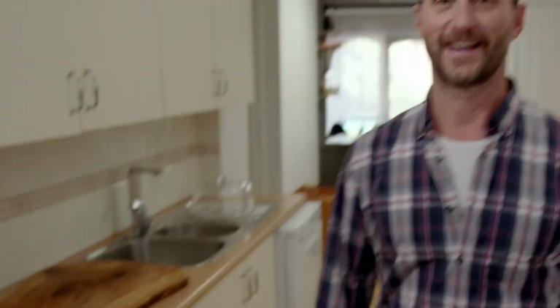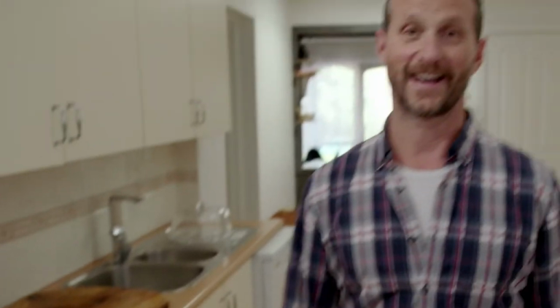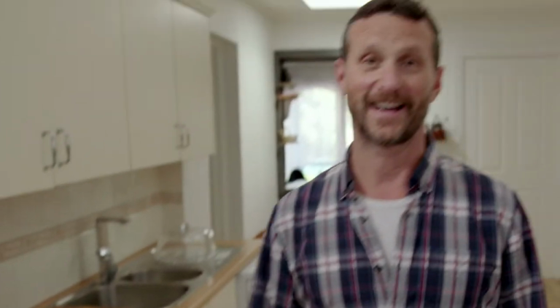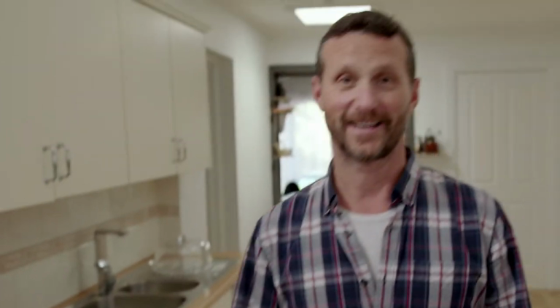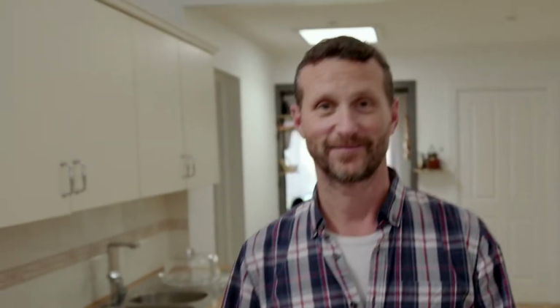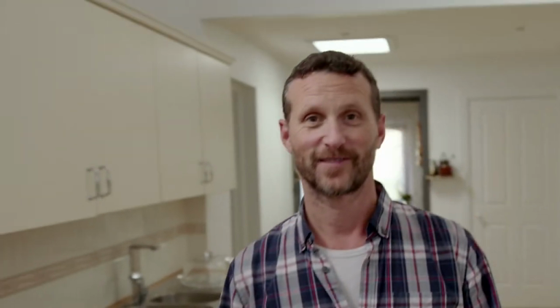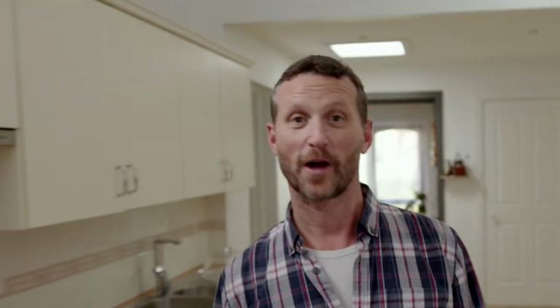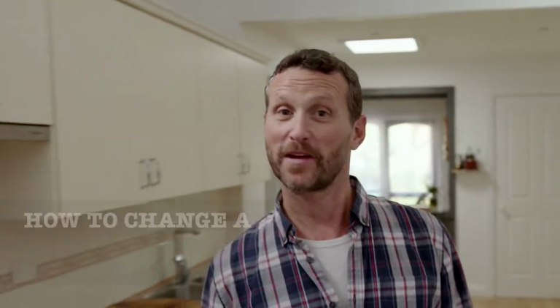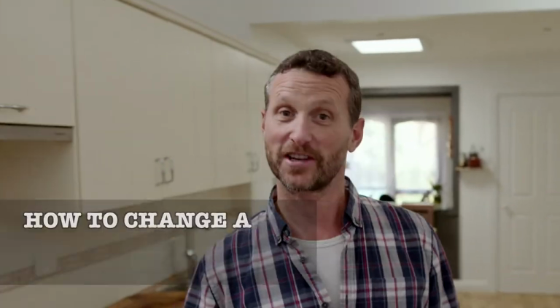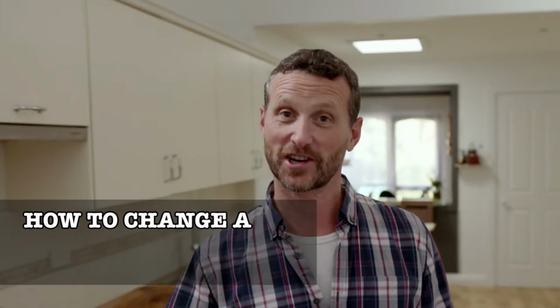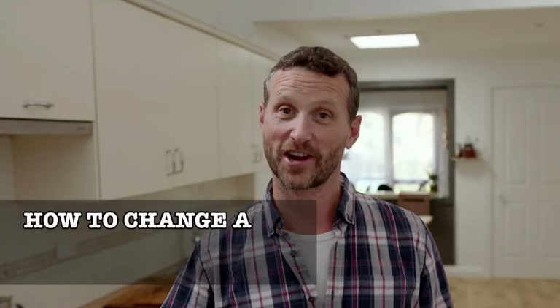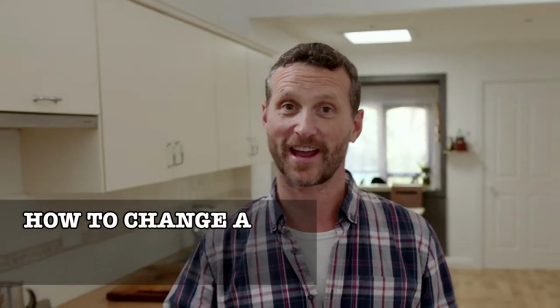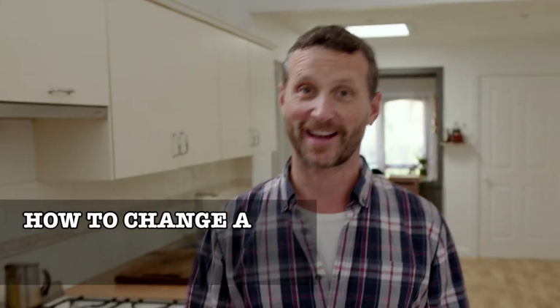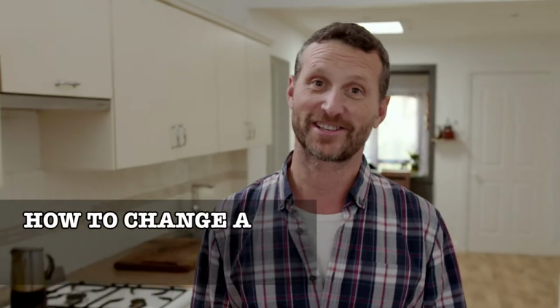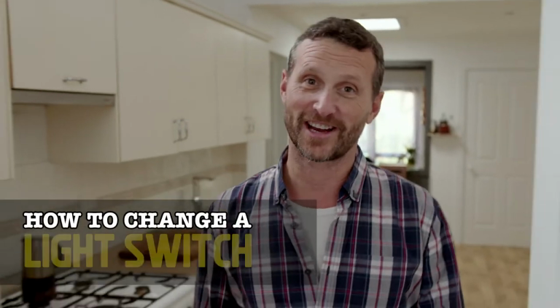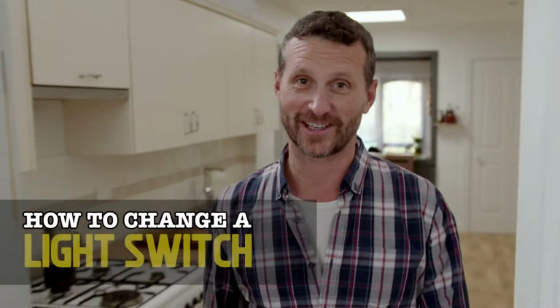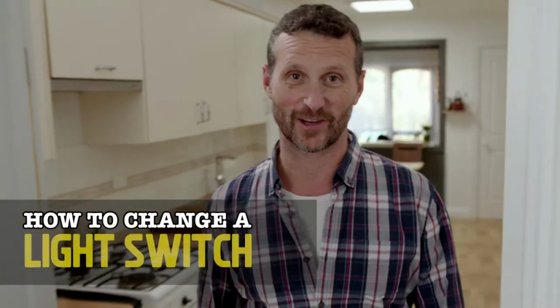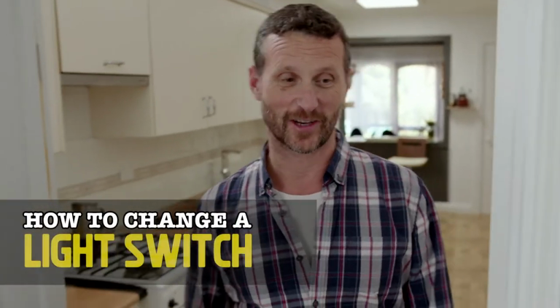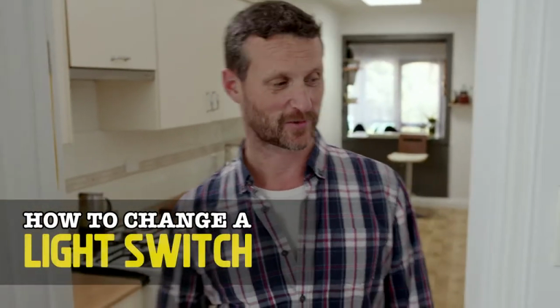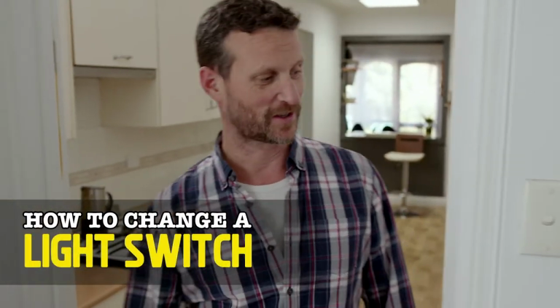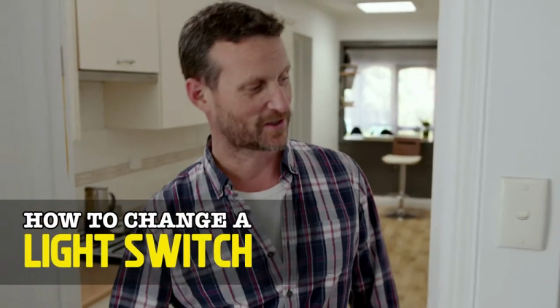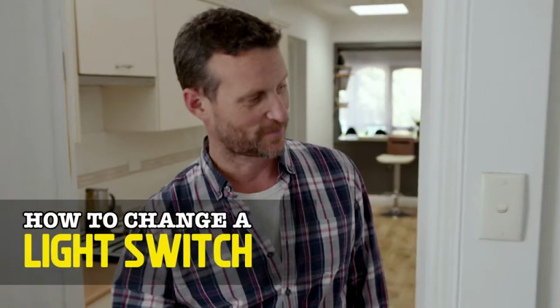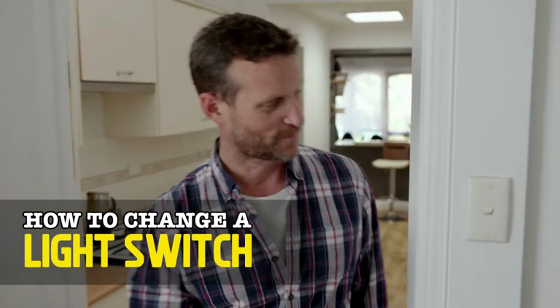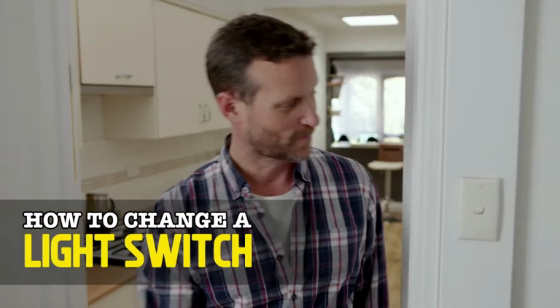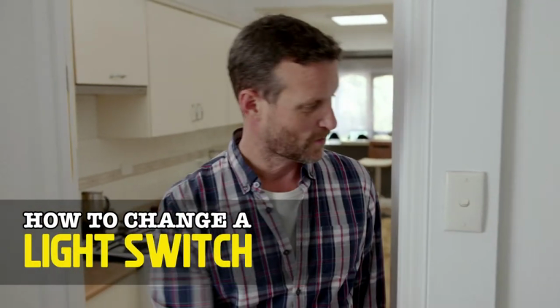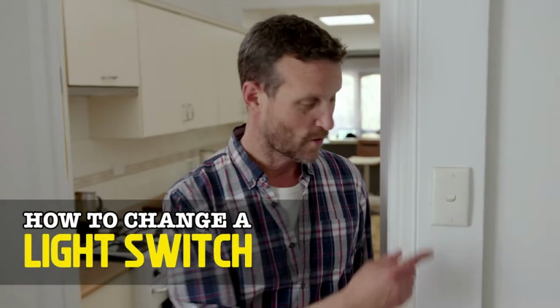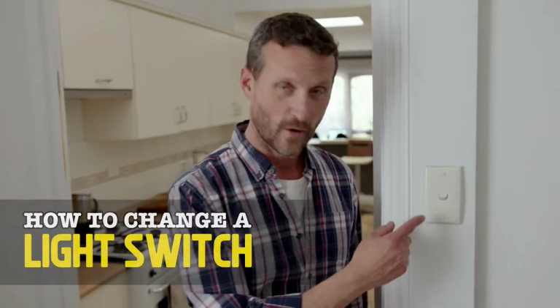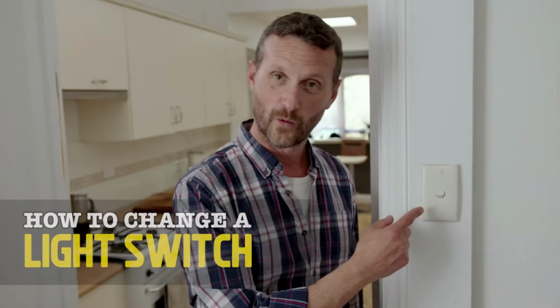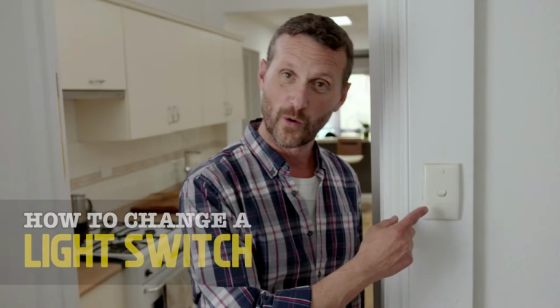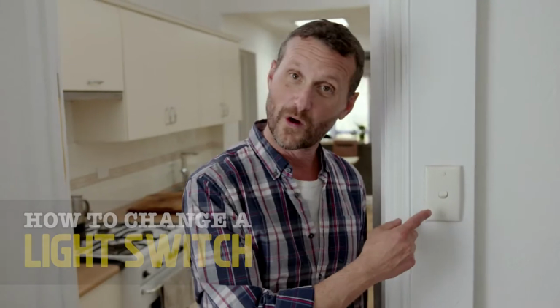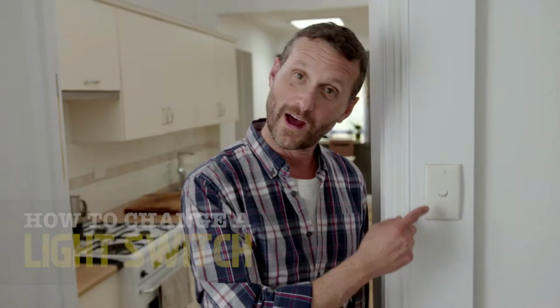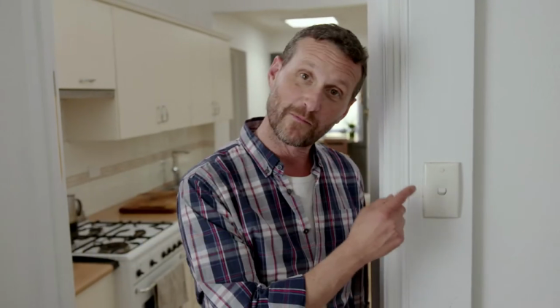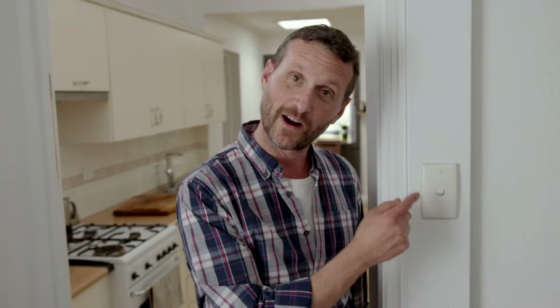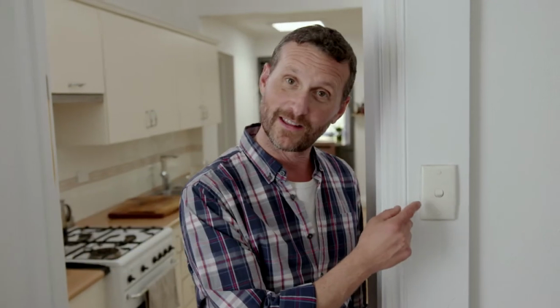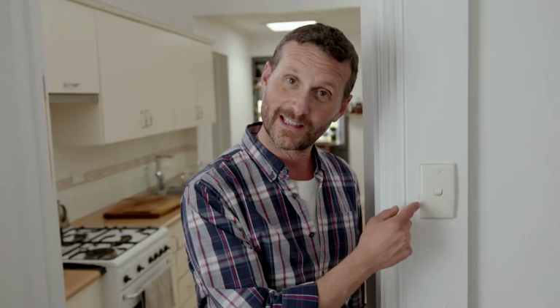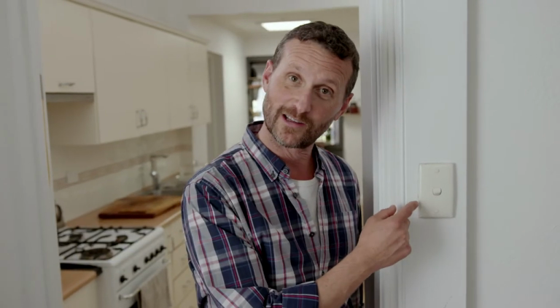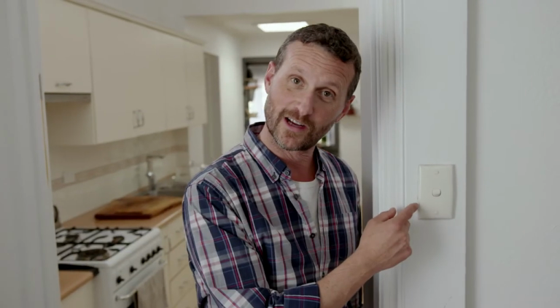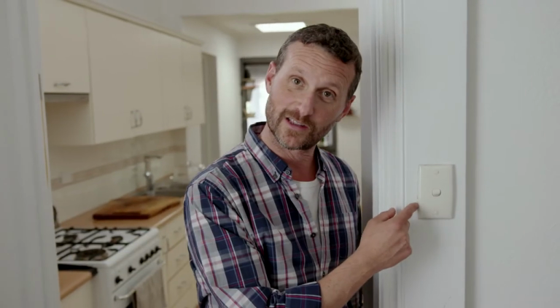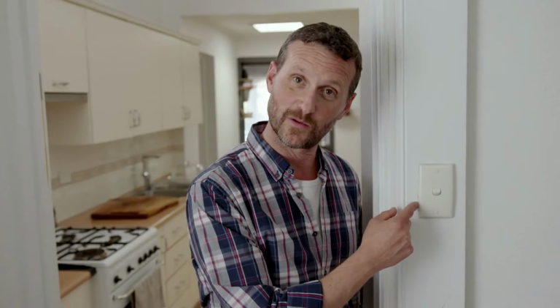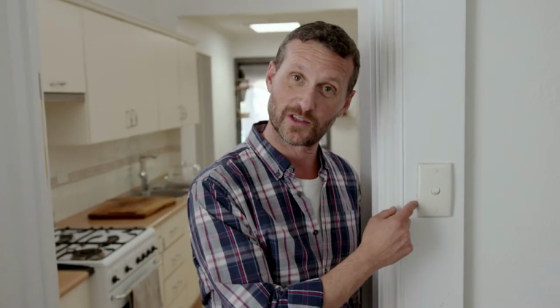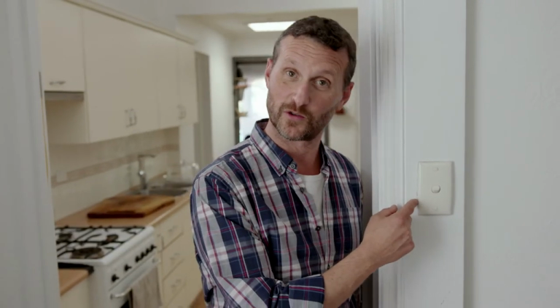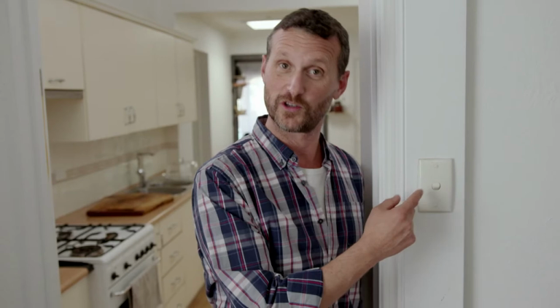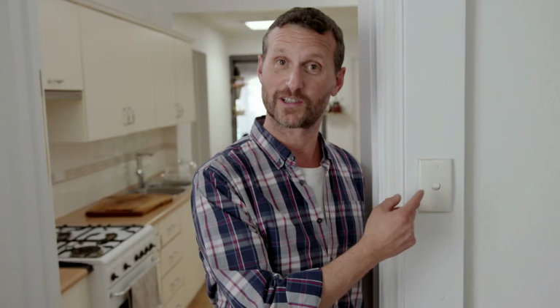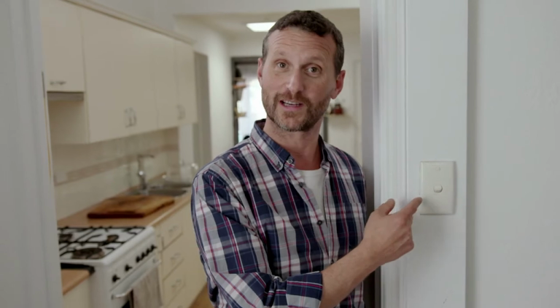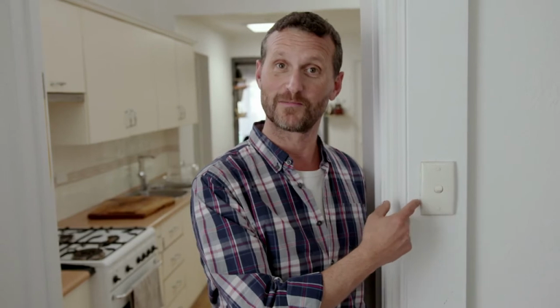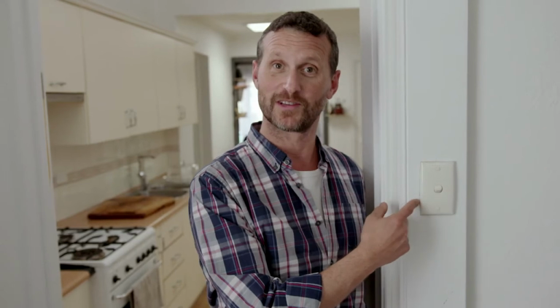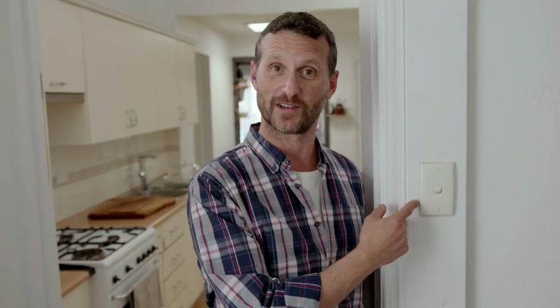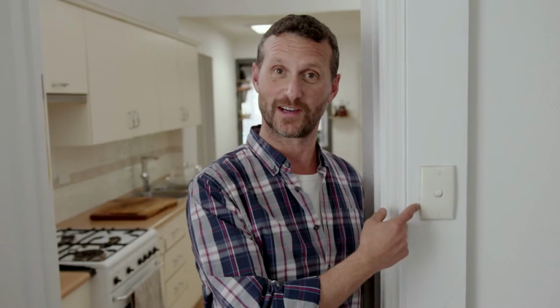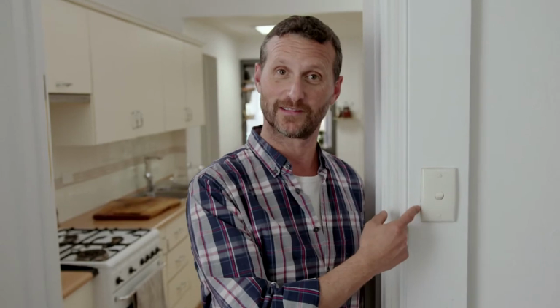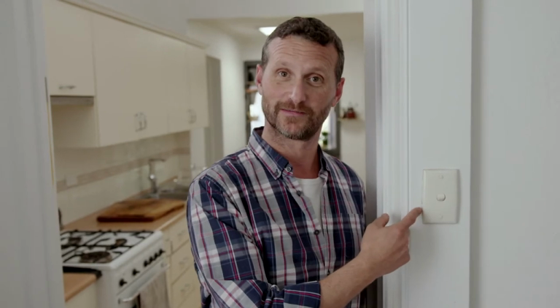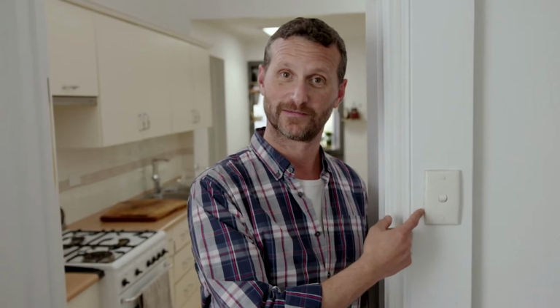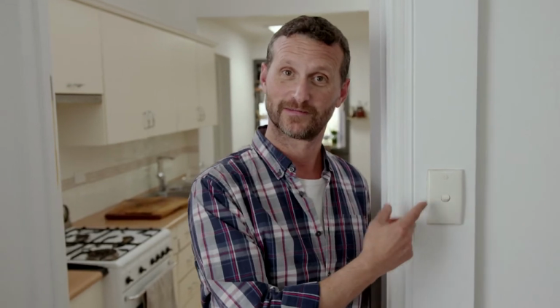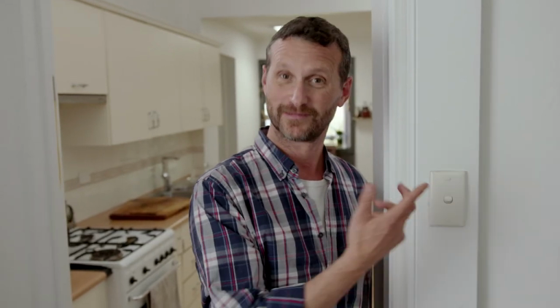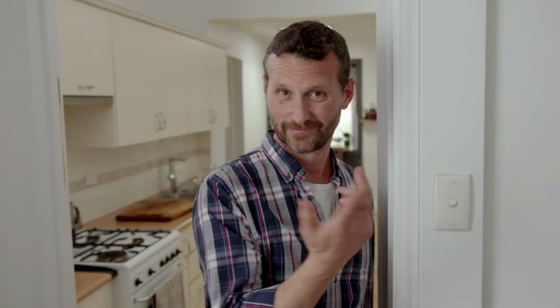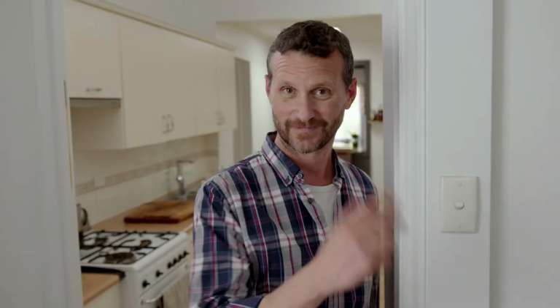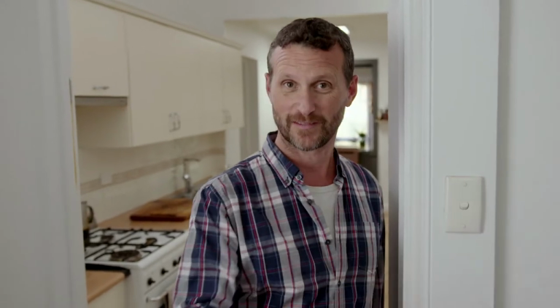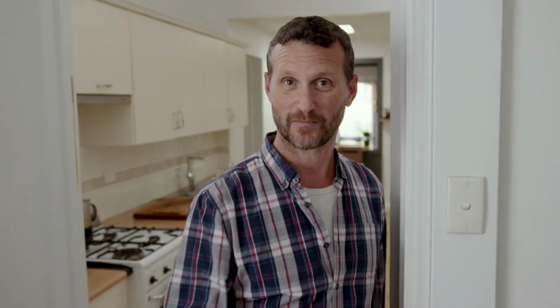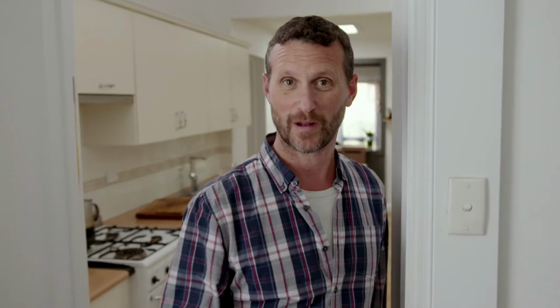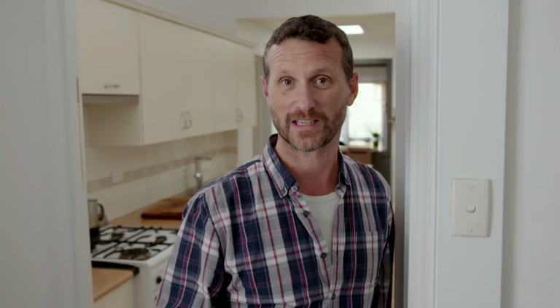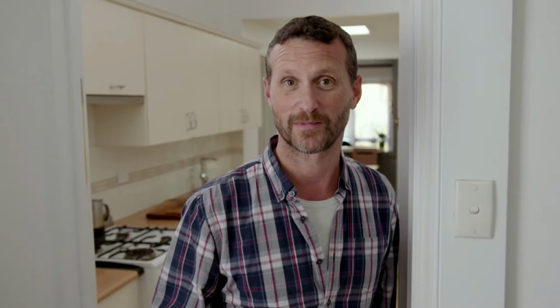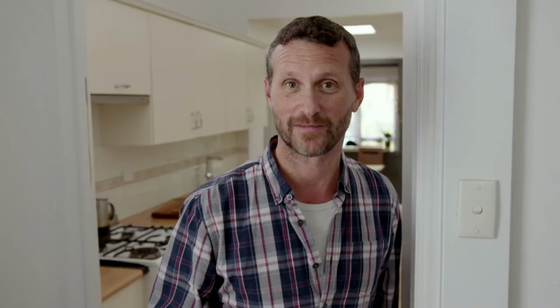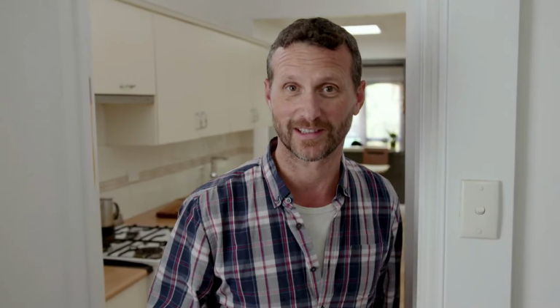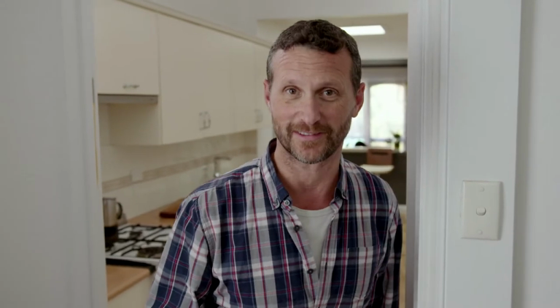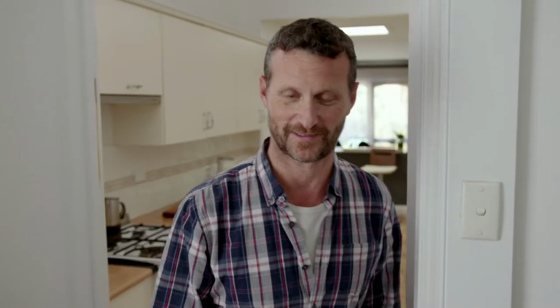G'day. I'm here to show you how to change a light switch. We want to upgrade this light switch to a new slim design — give the place a bit of a lift.